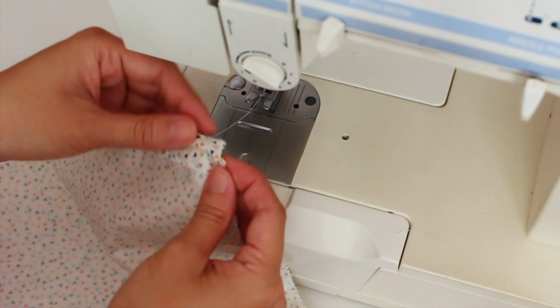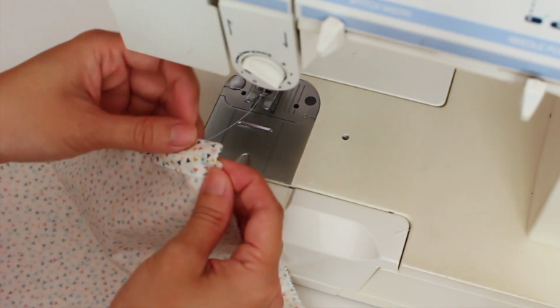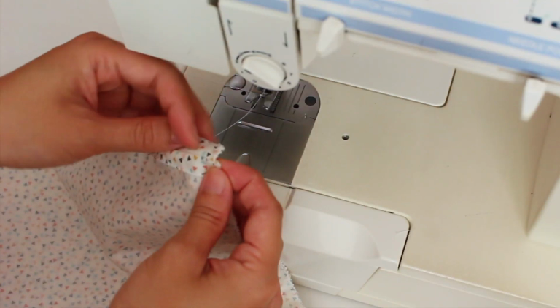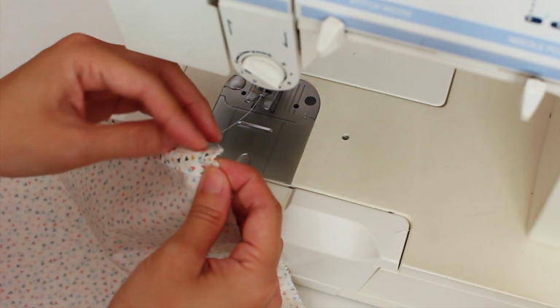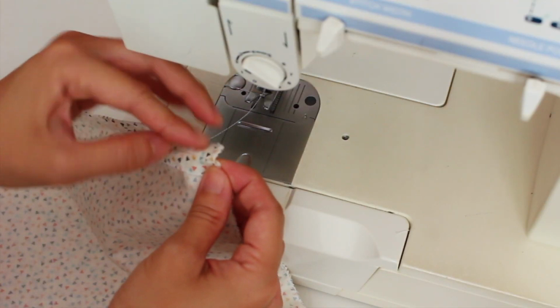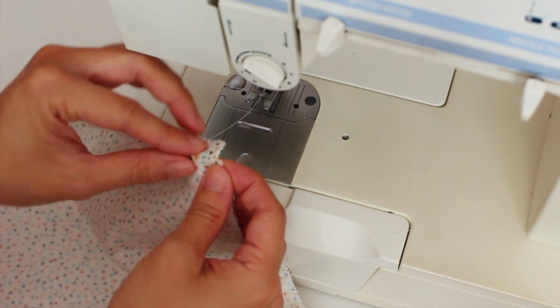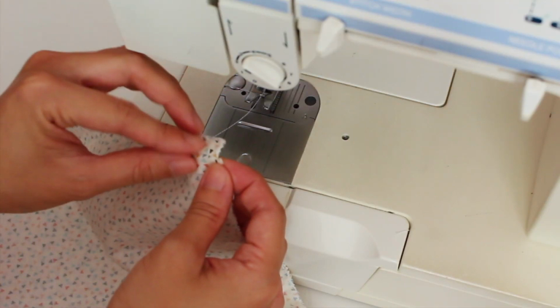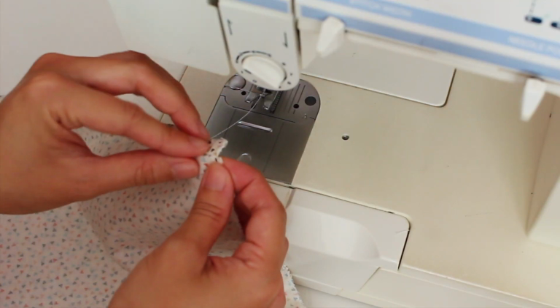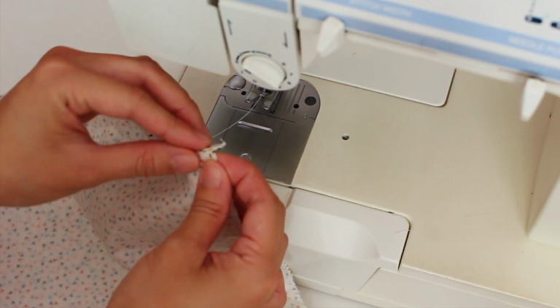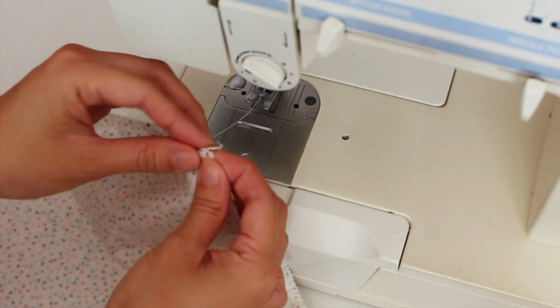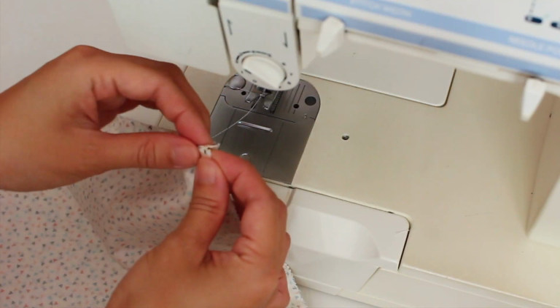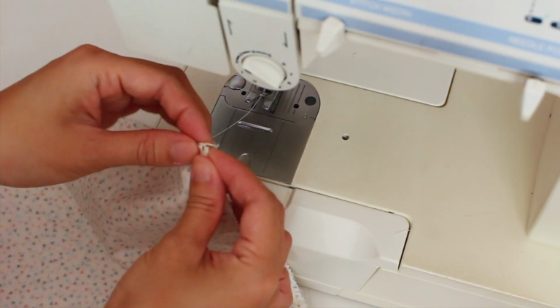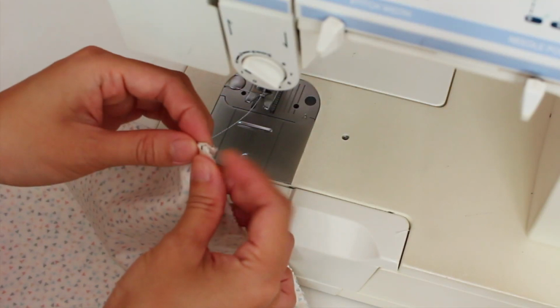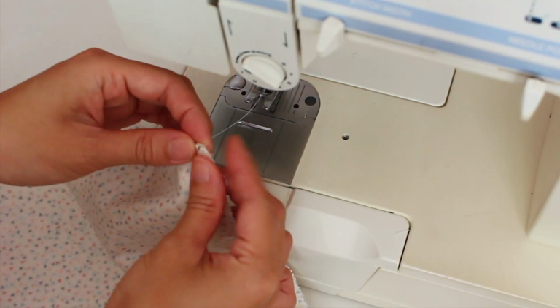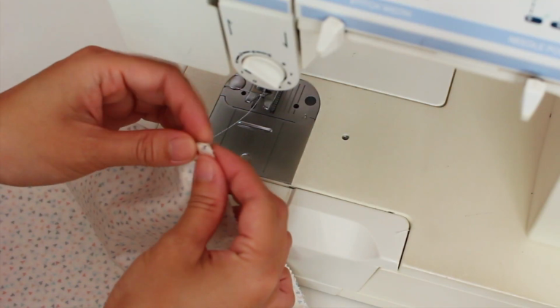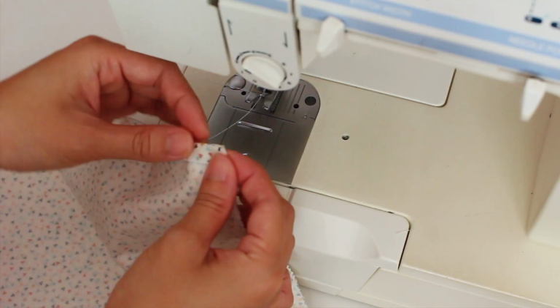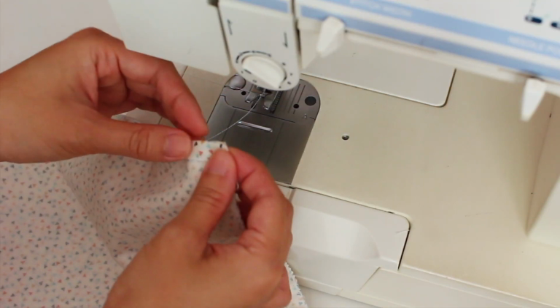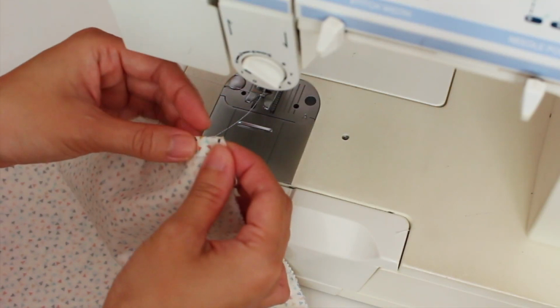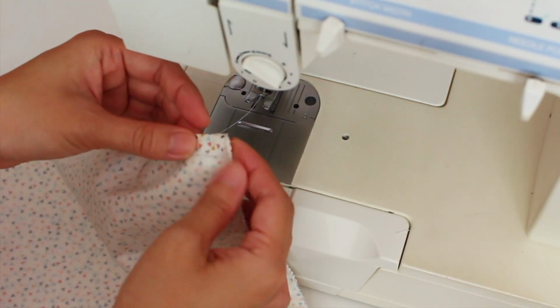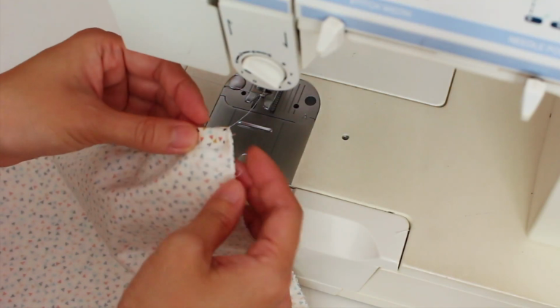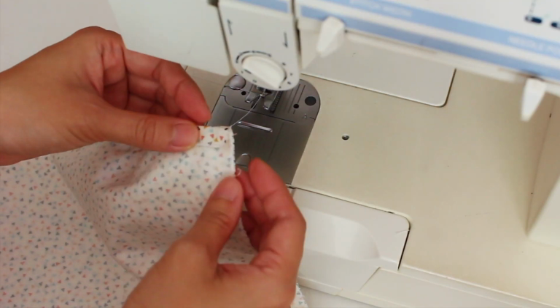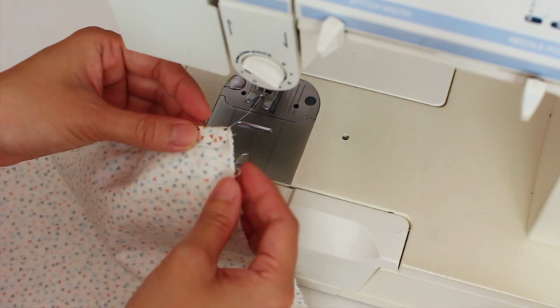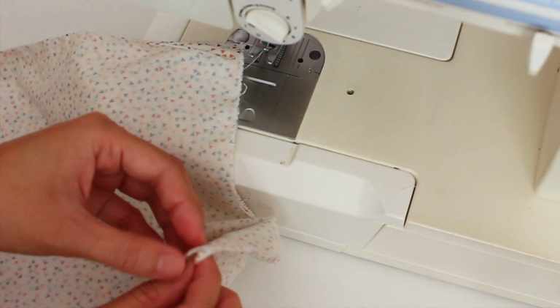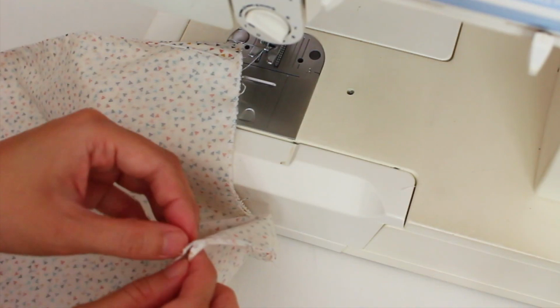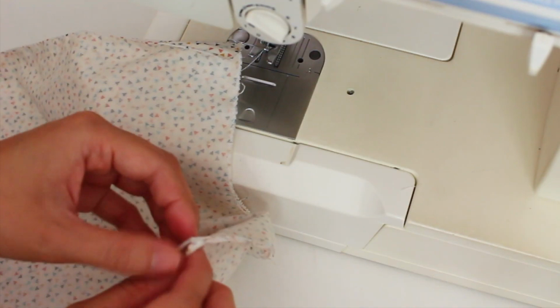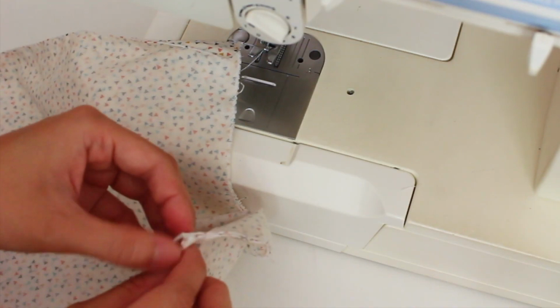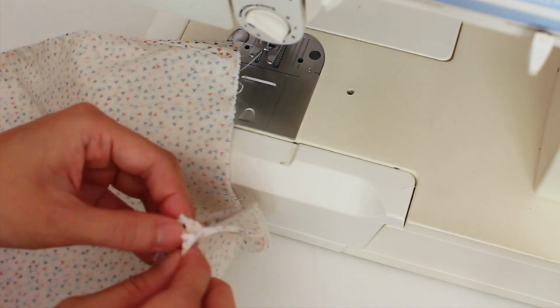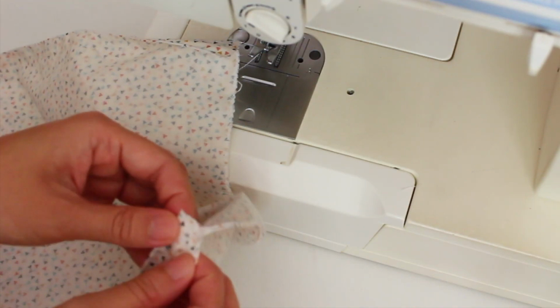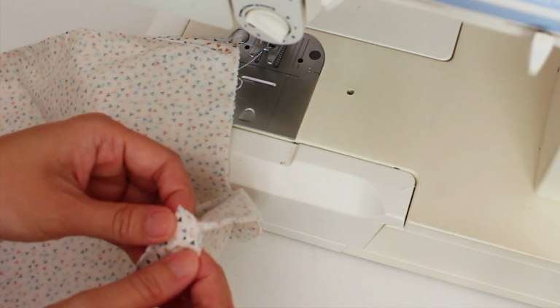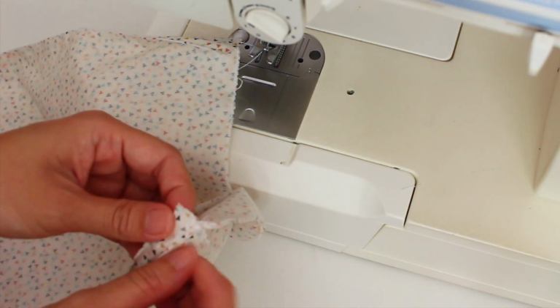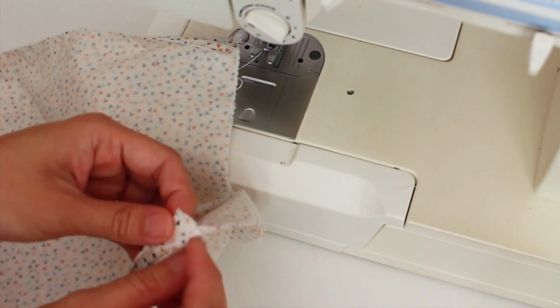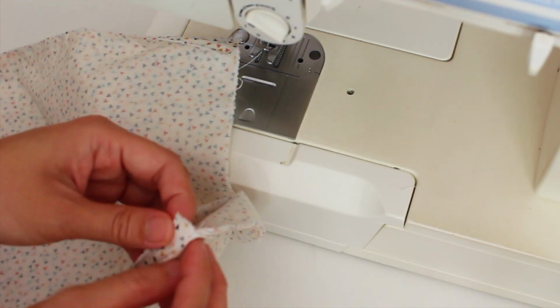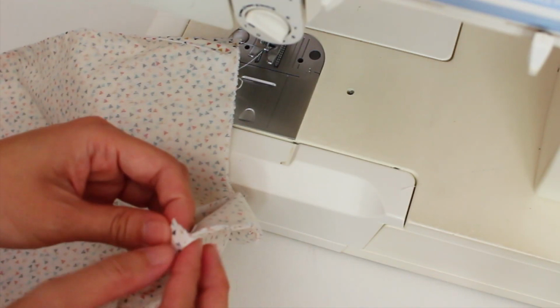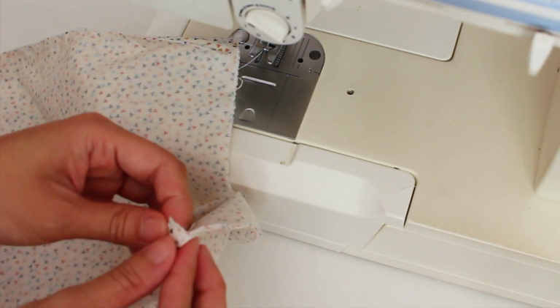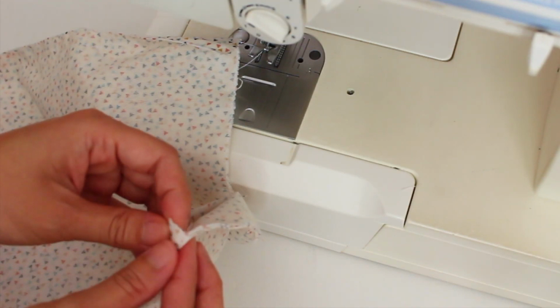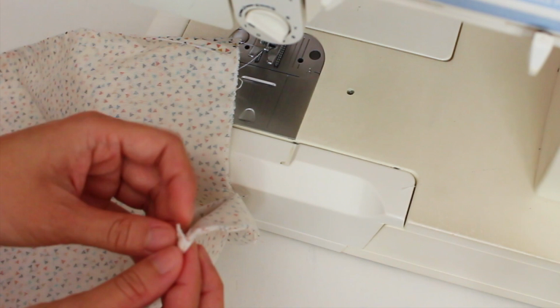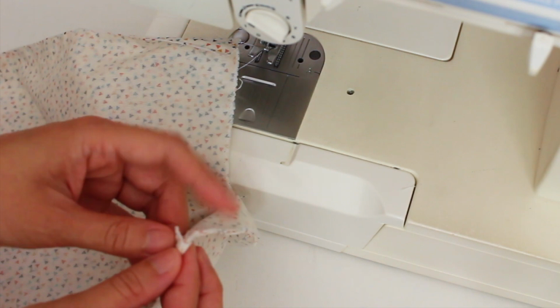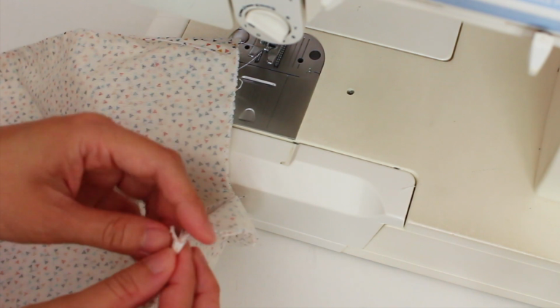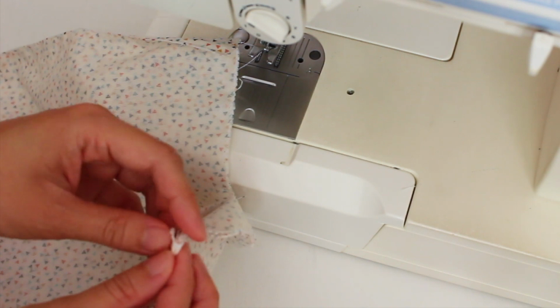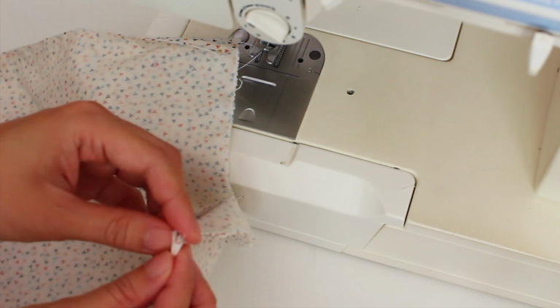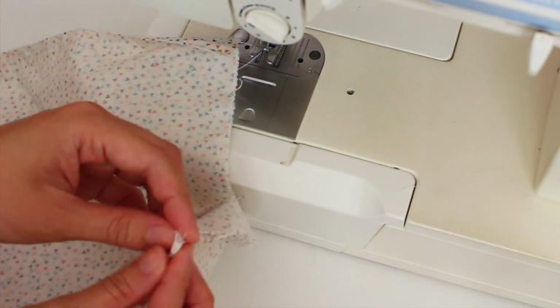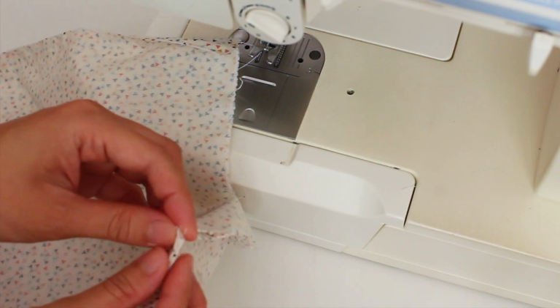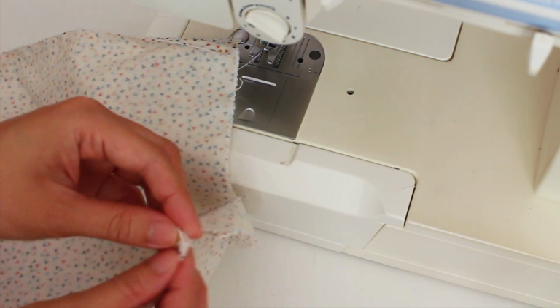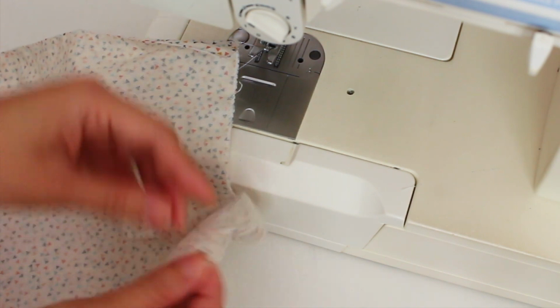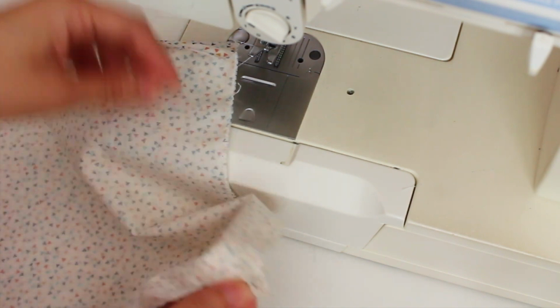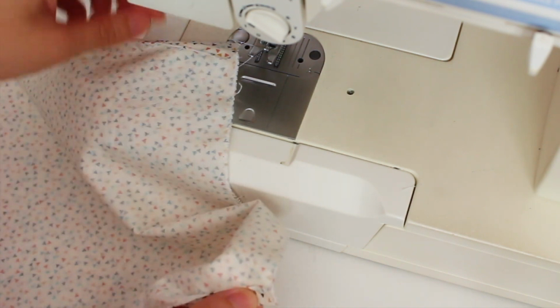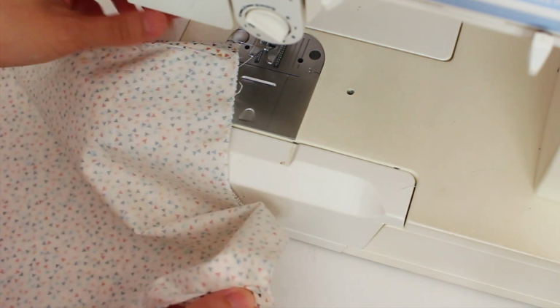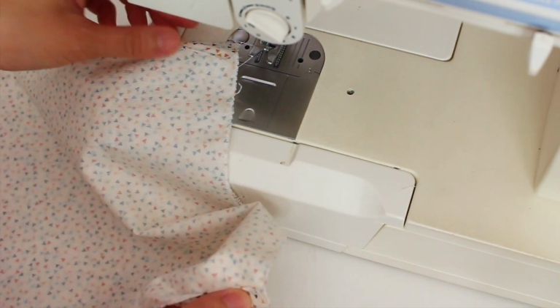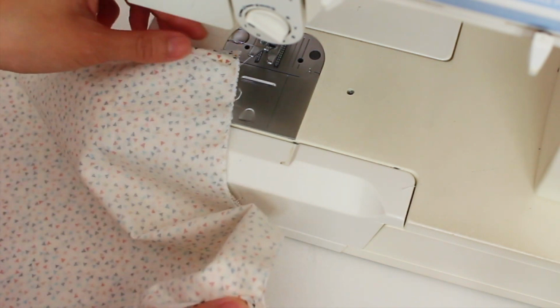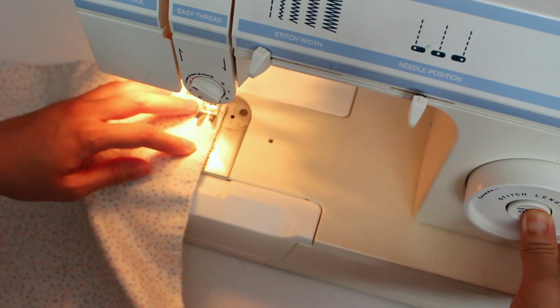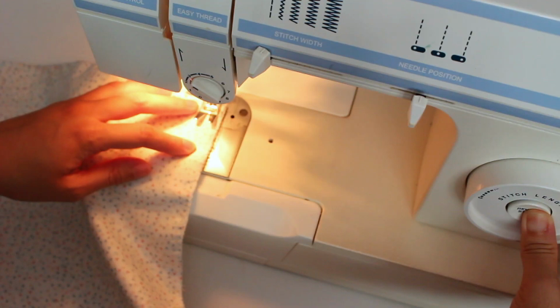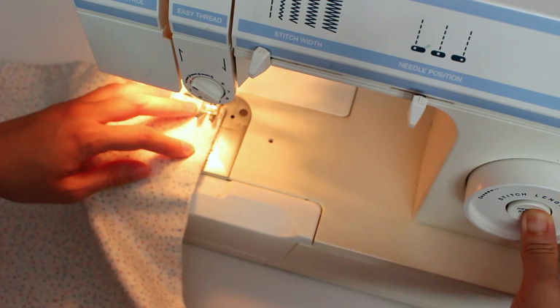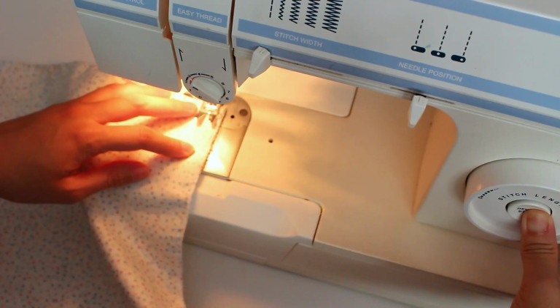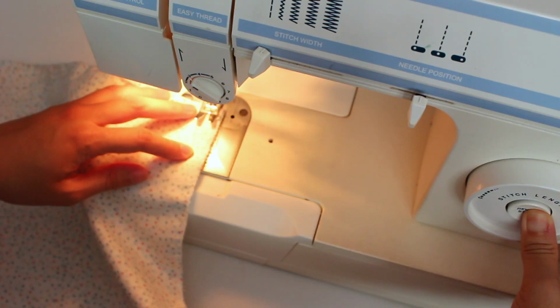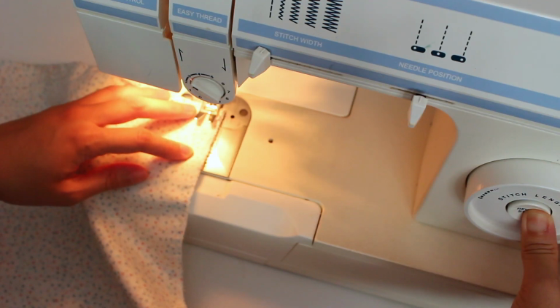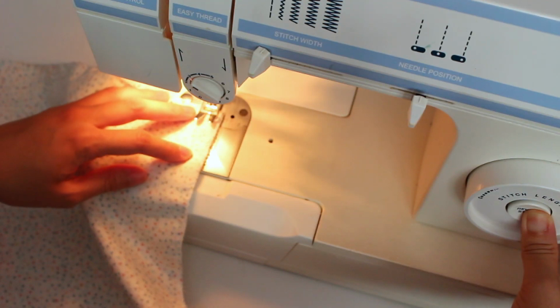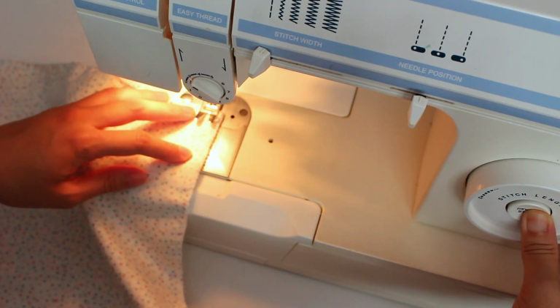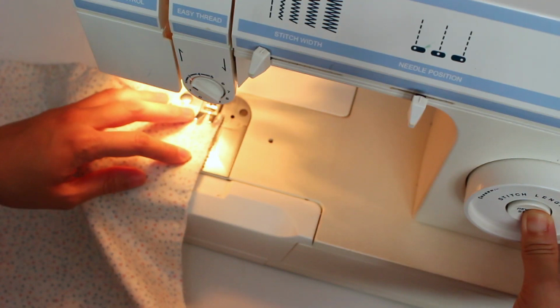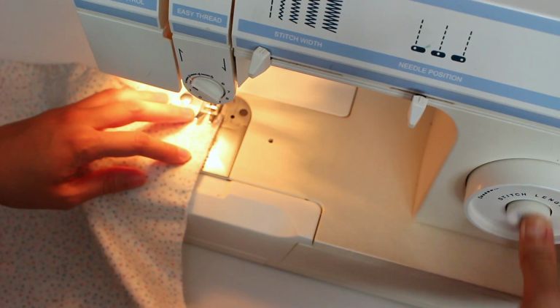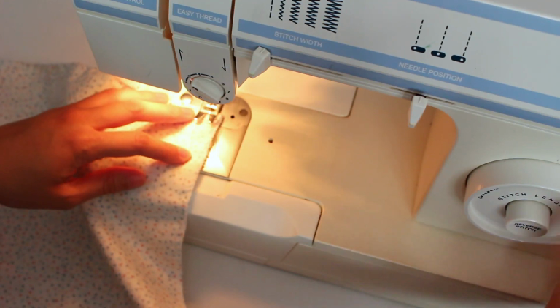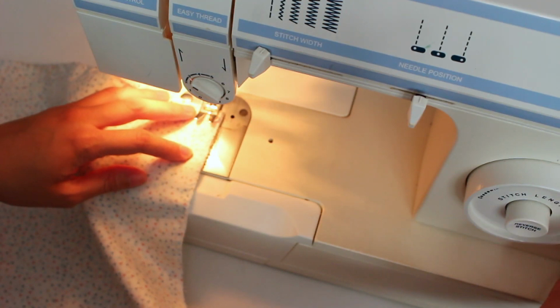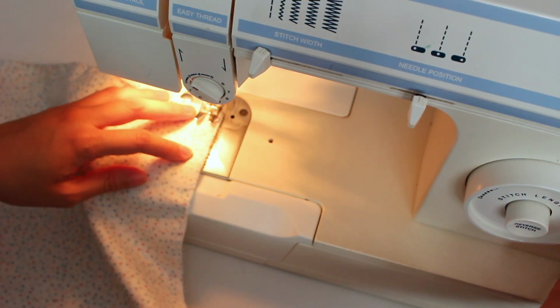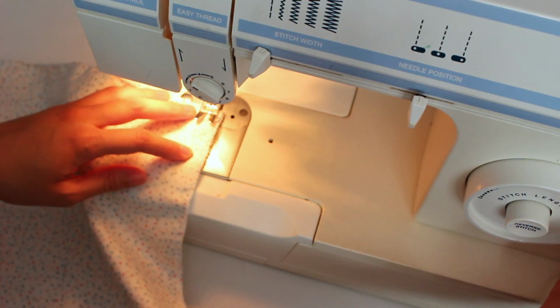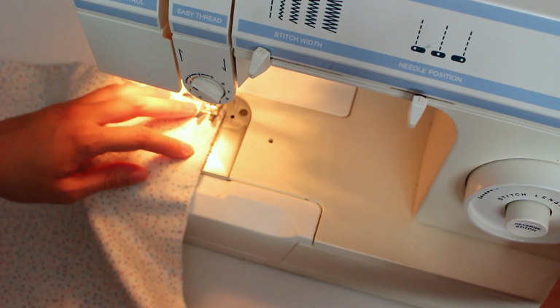I folded the tabs over. Then, I sewed the bottom.